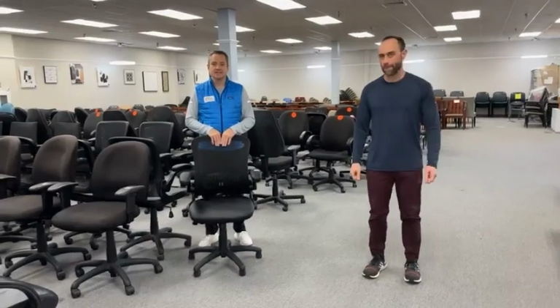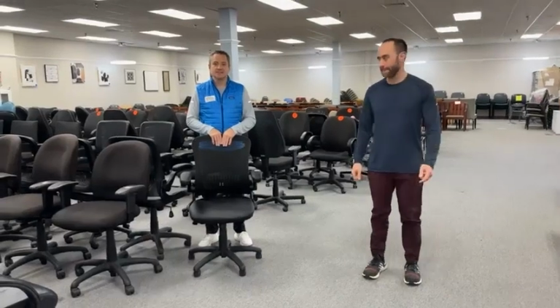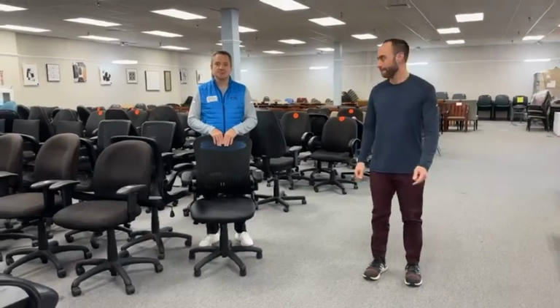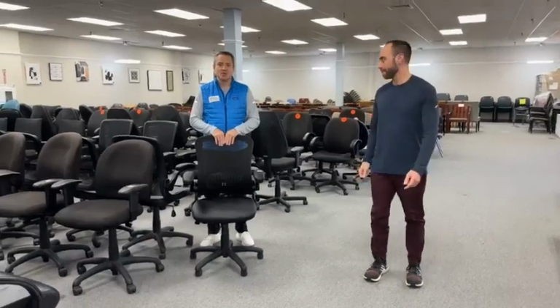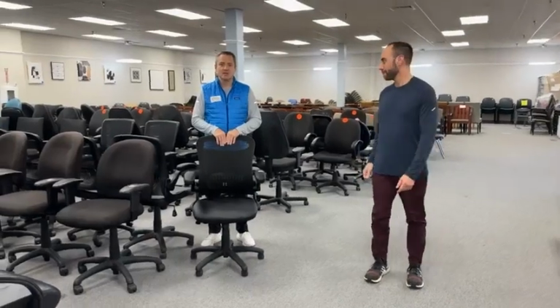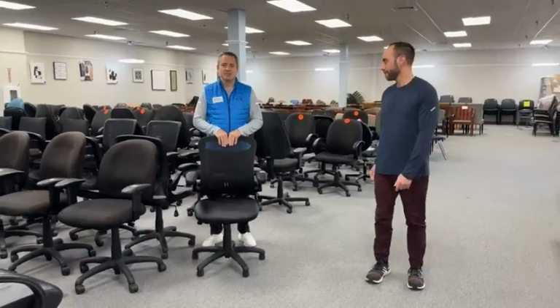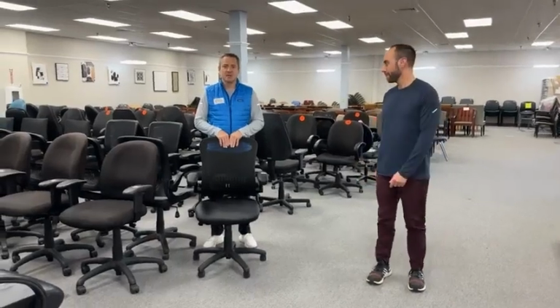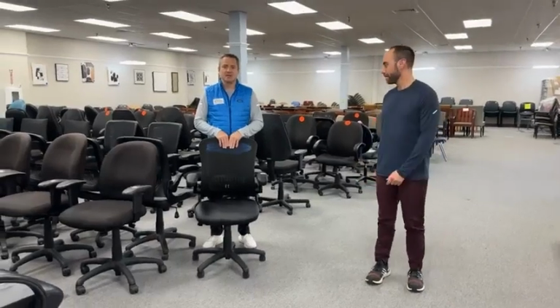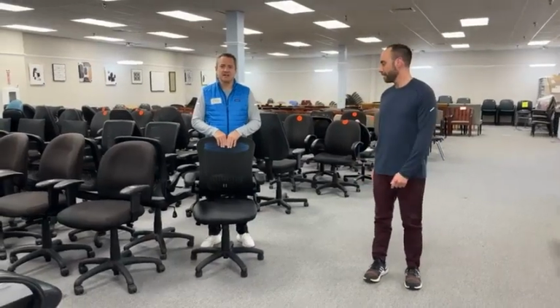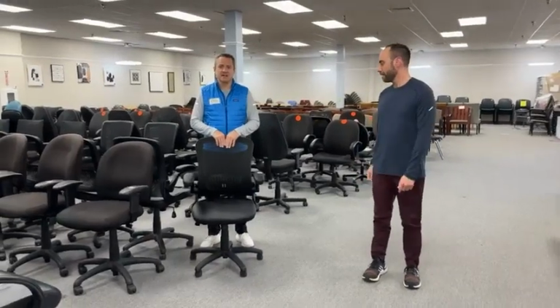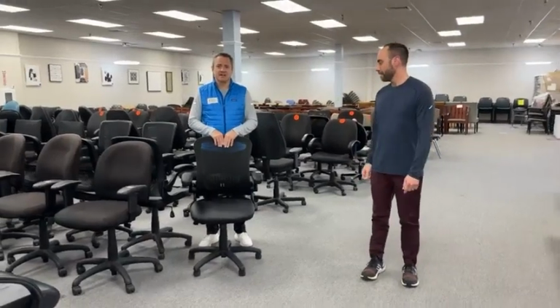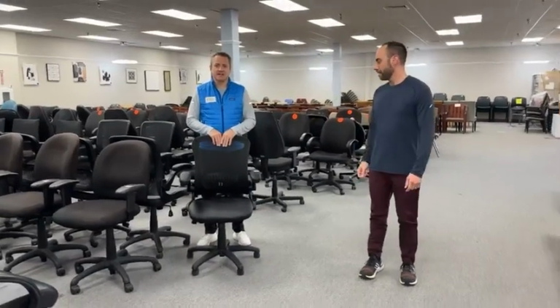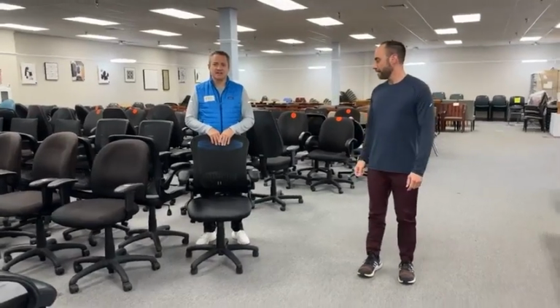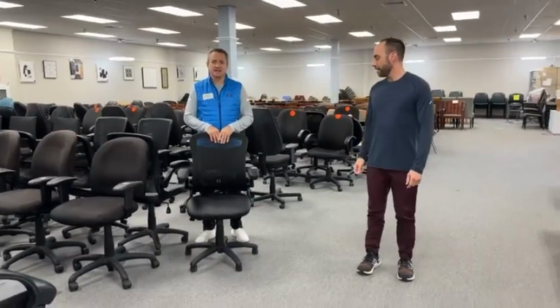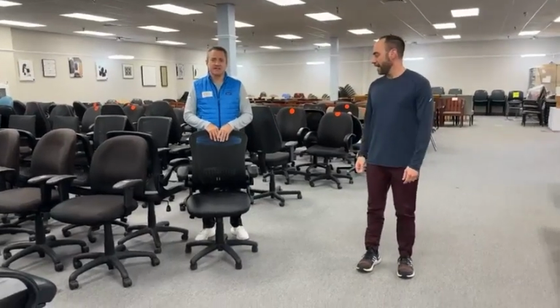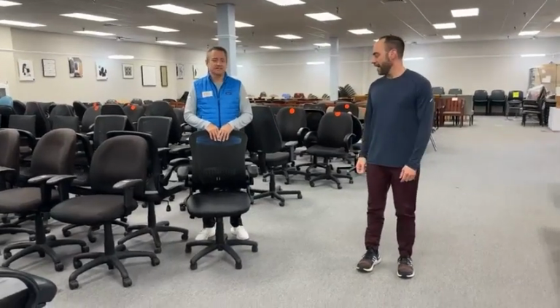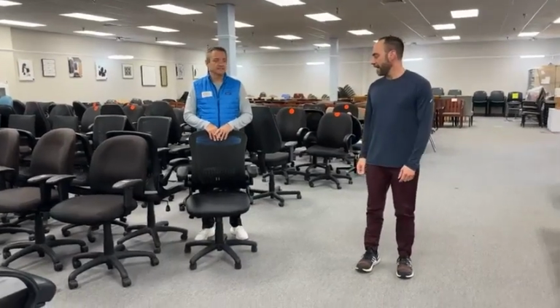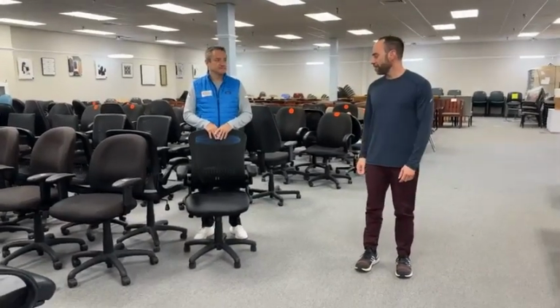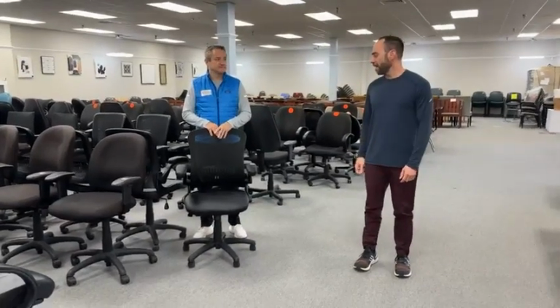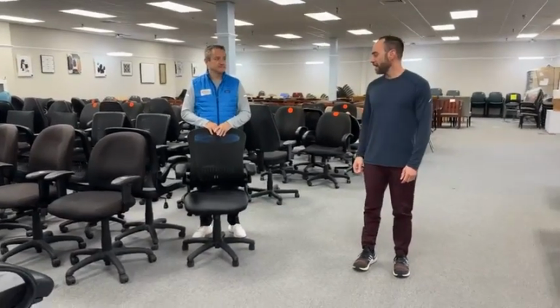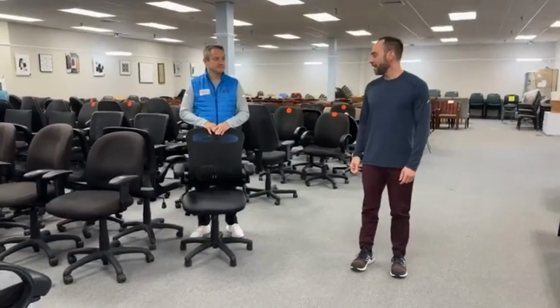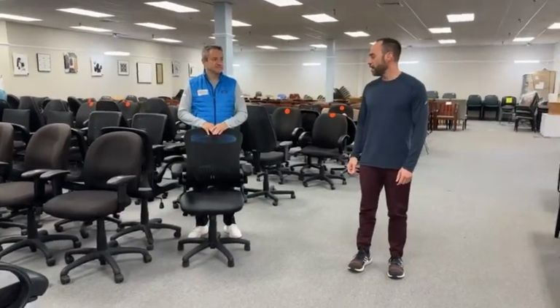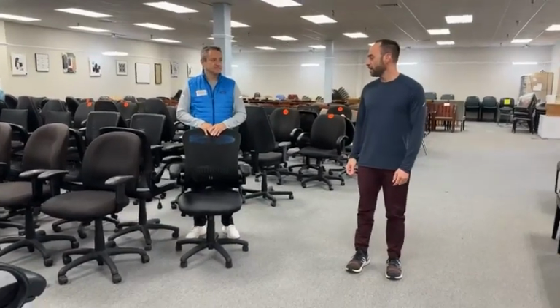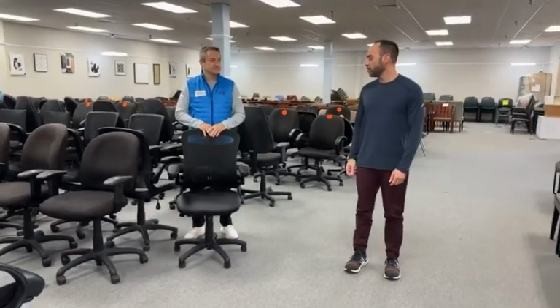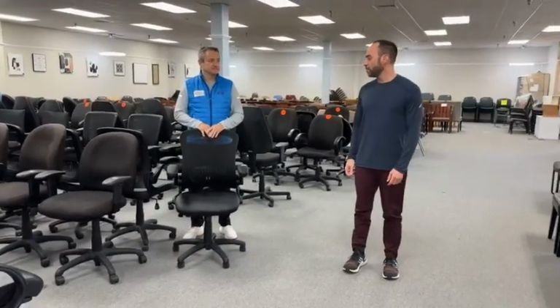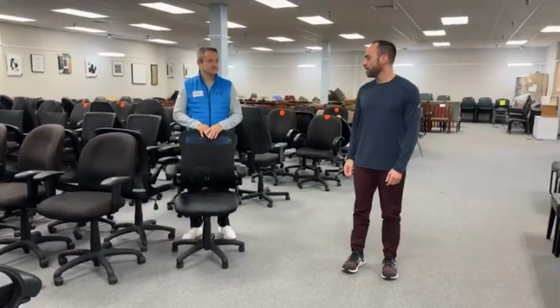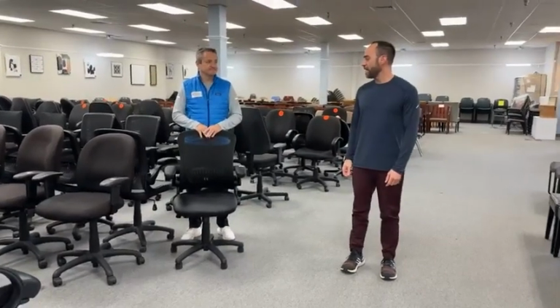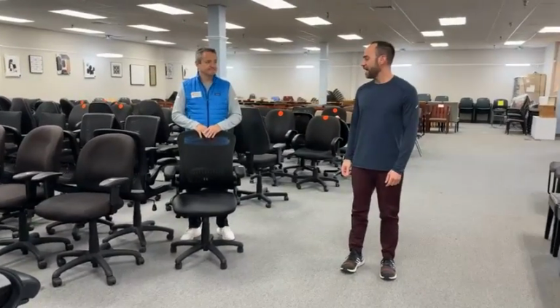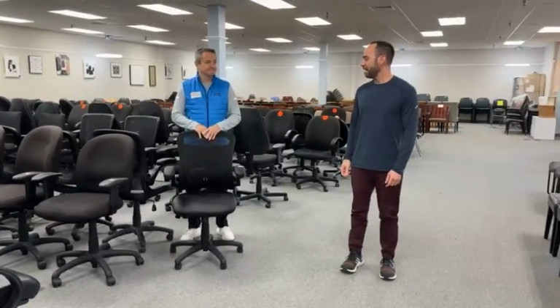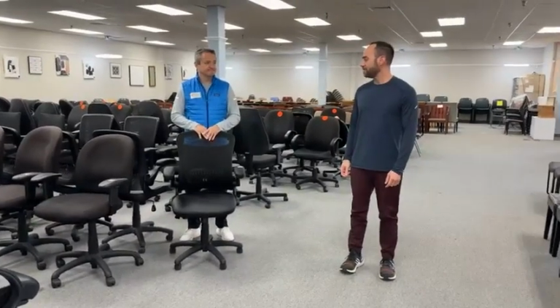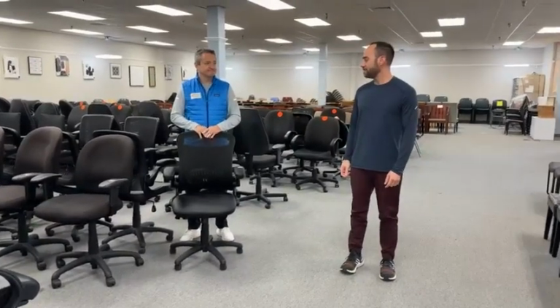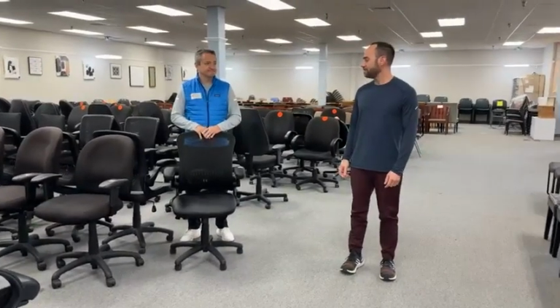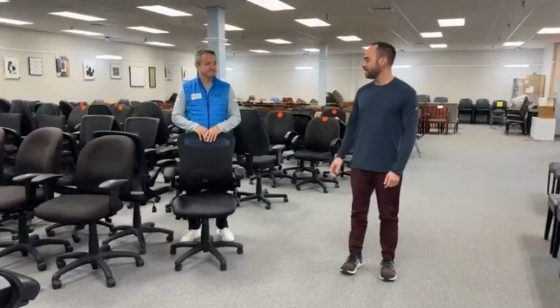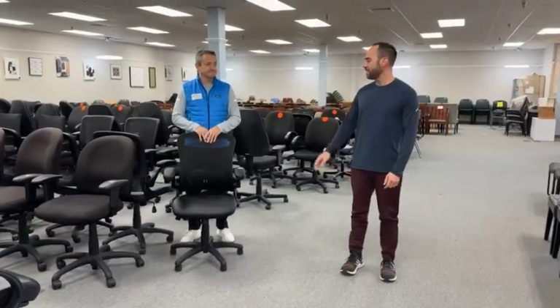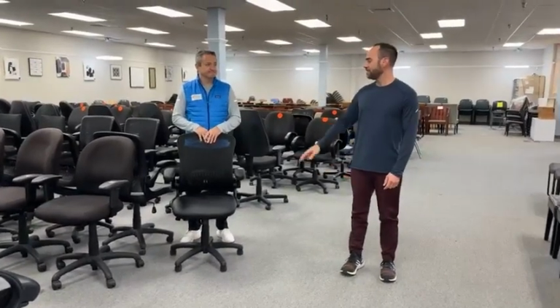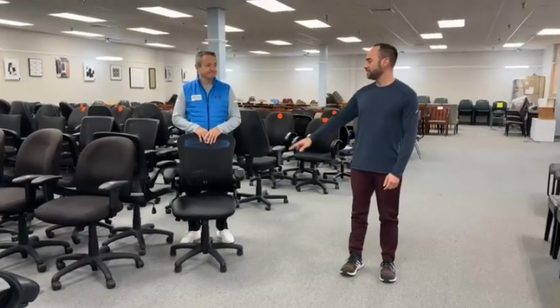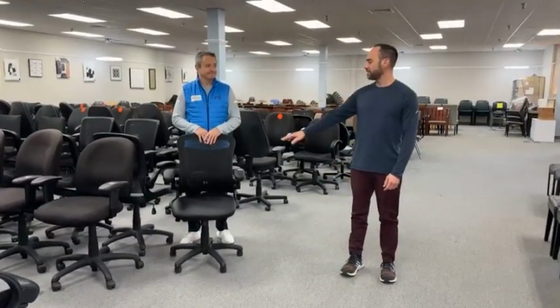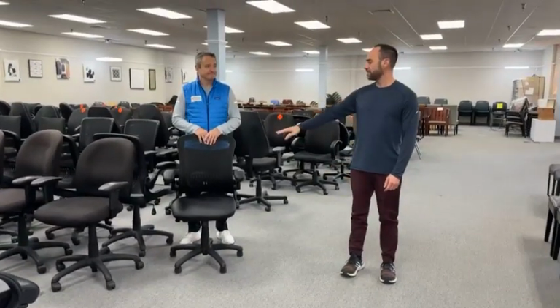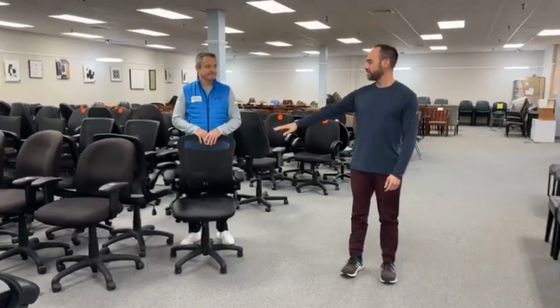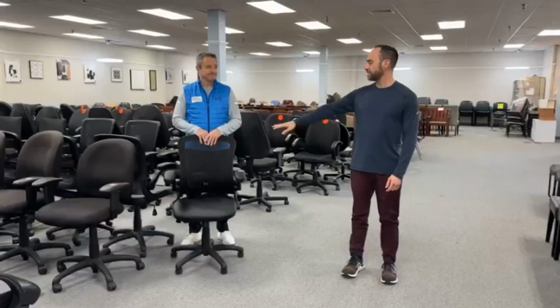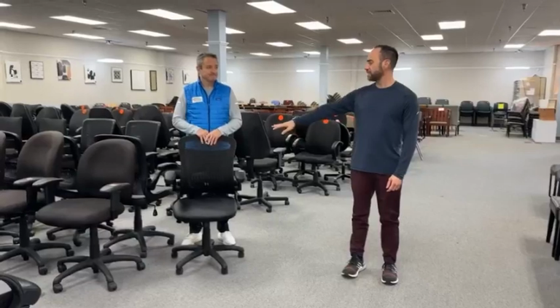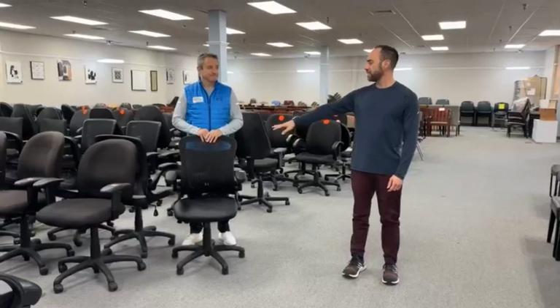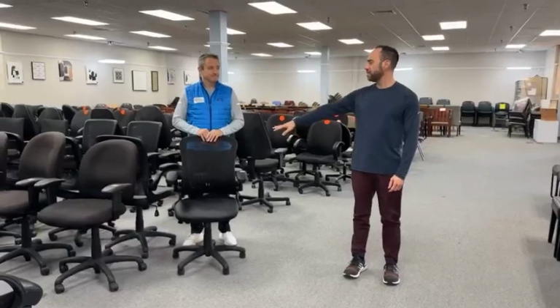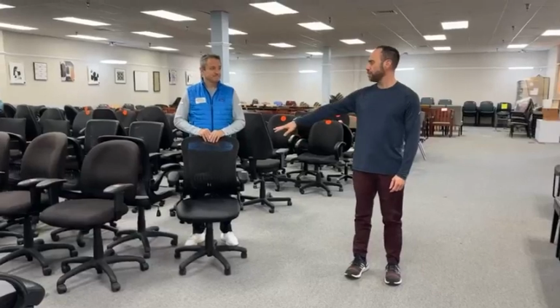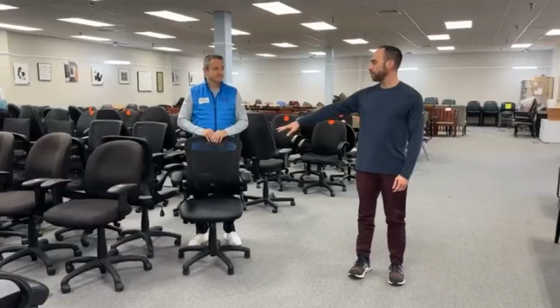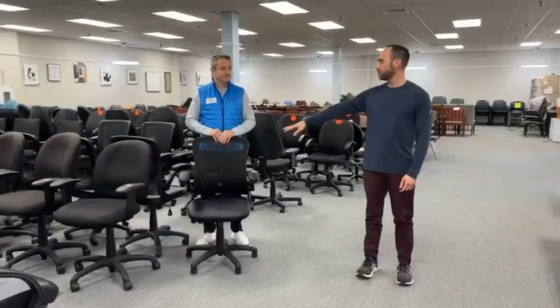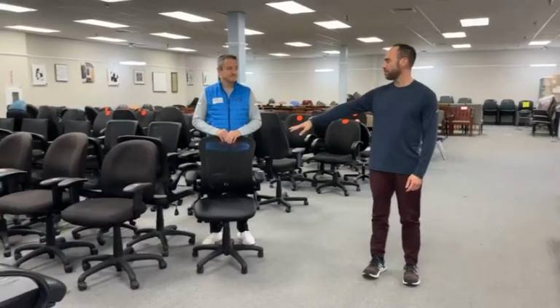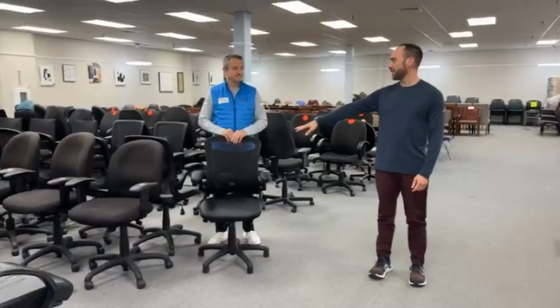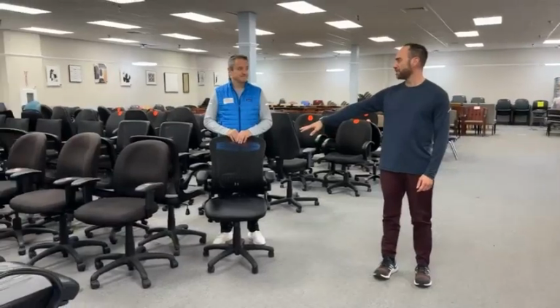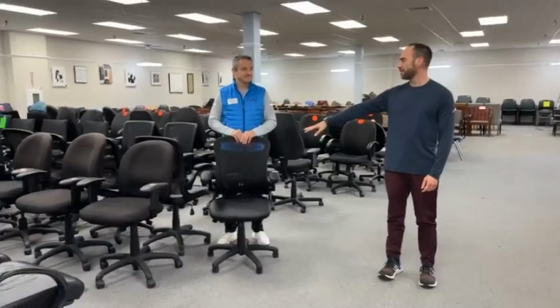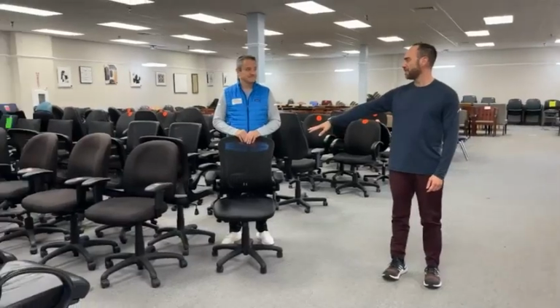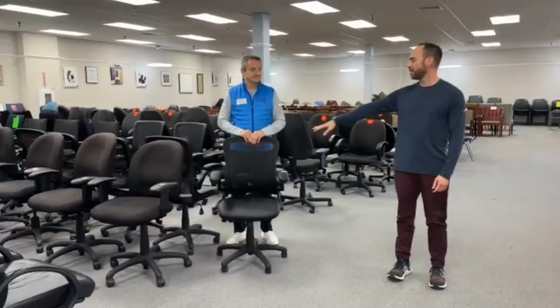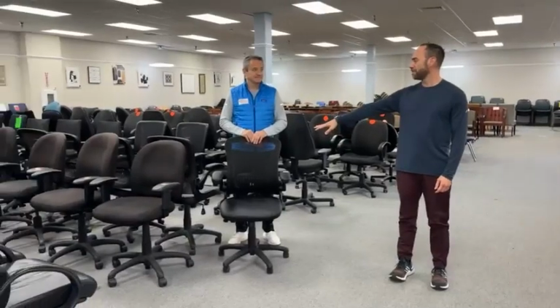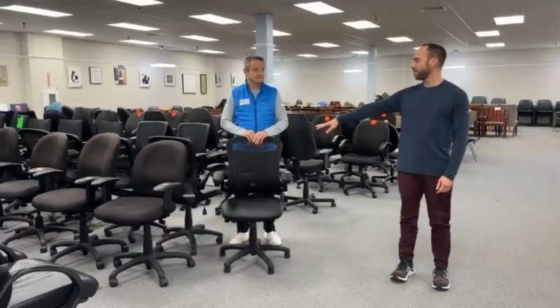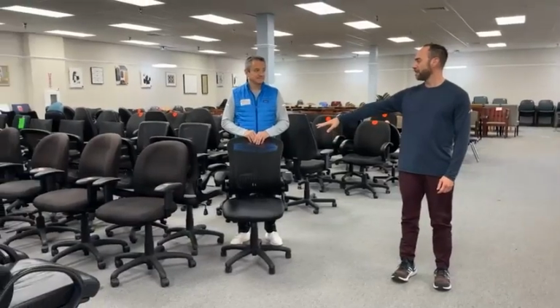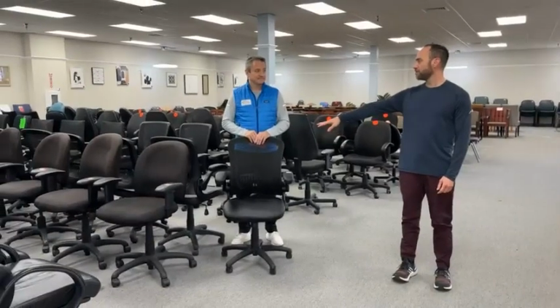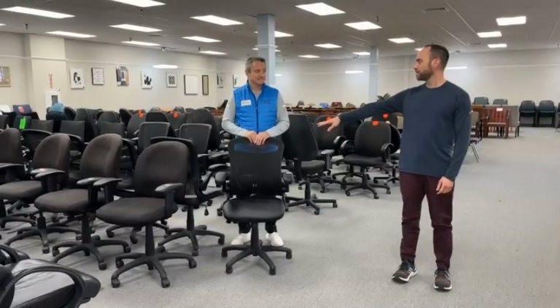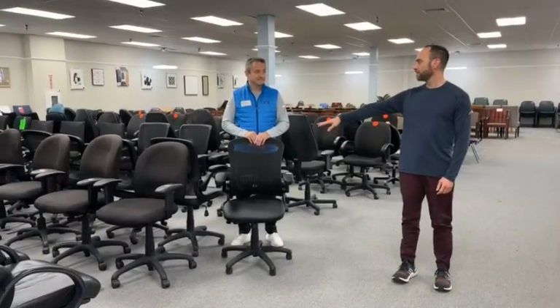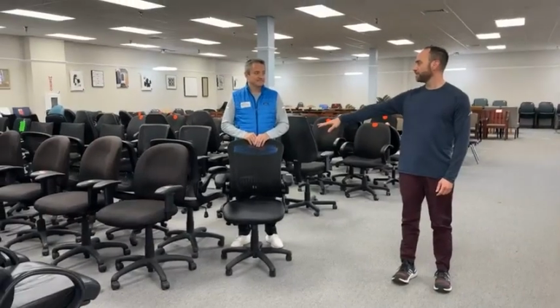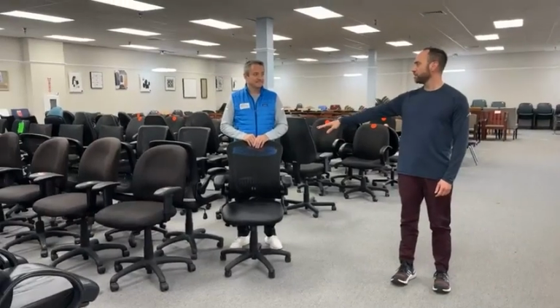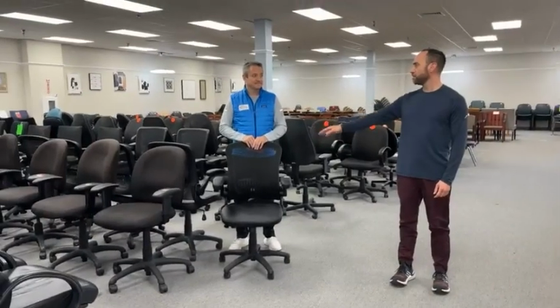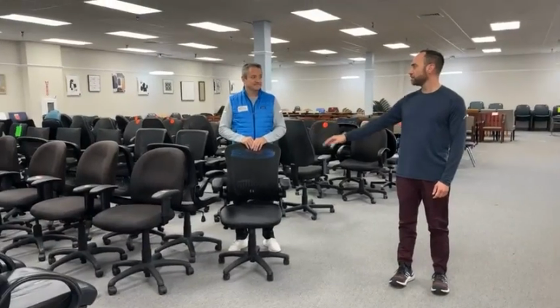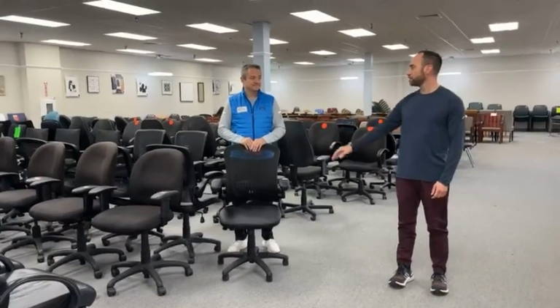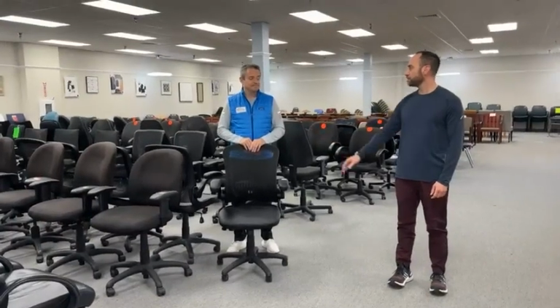Good morning, America. I'm Eric. We have some things to keep people's backs ventilated. And by those things, I mean chairs.